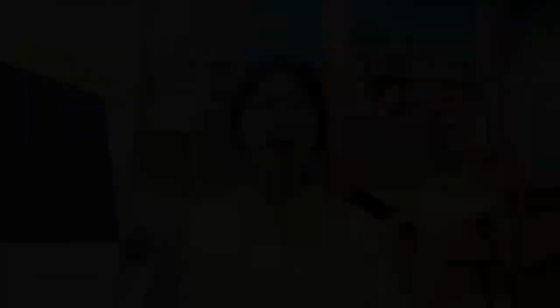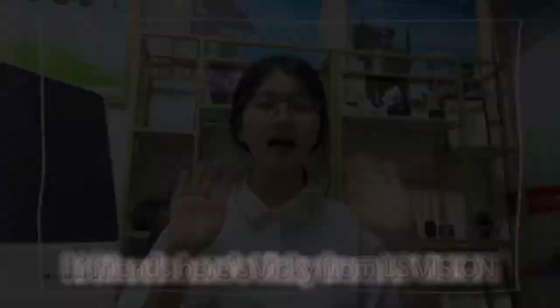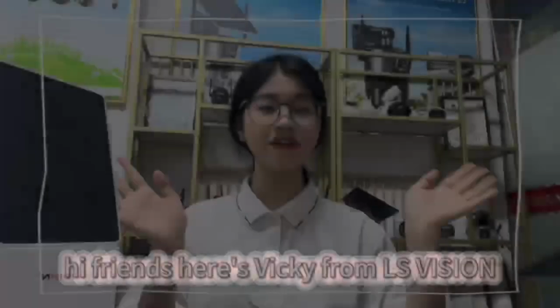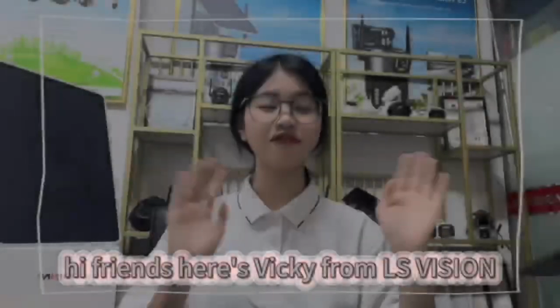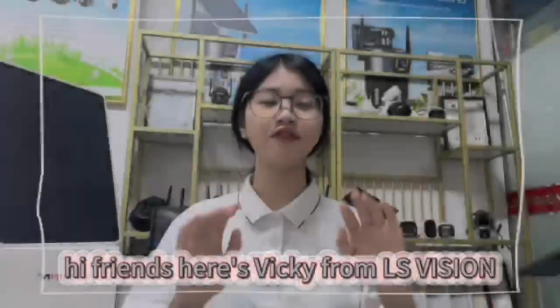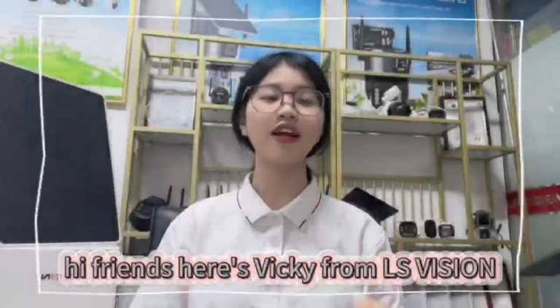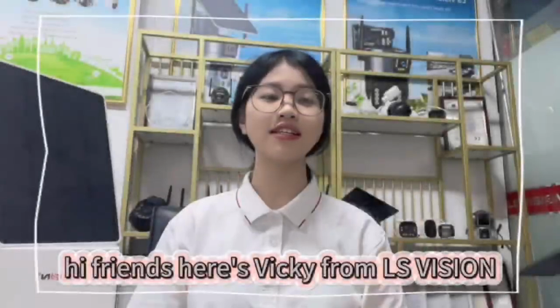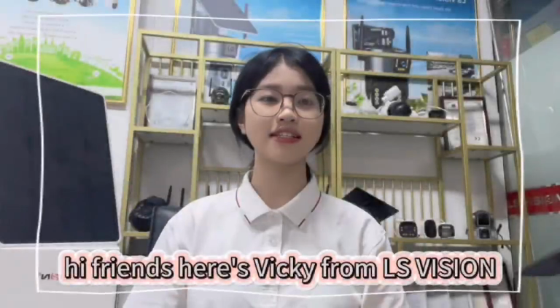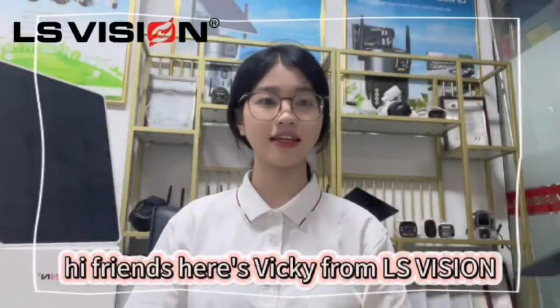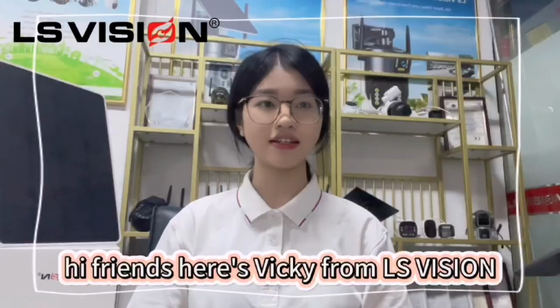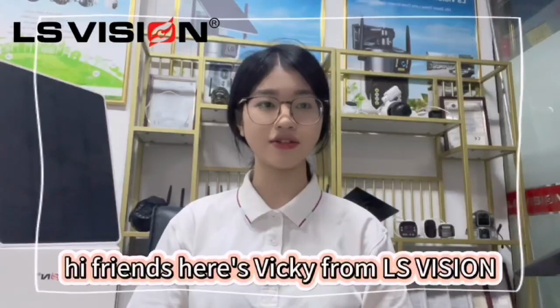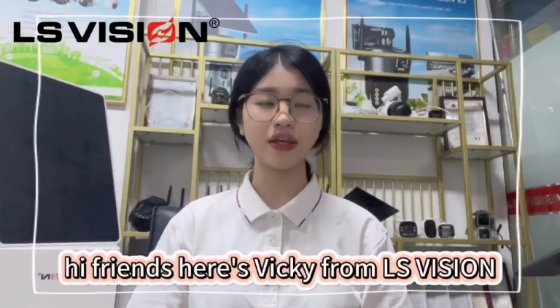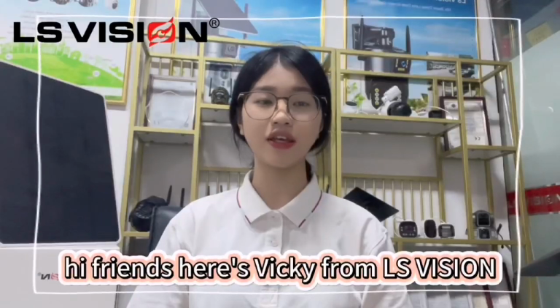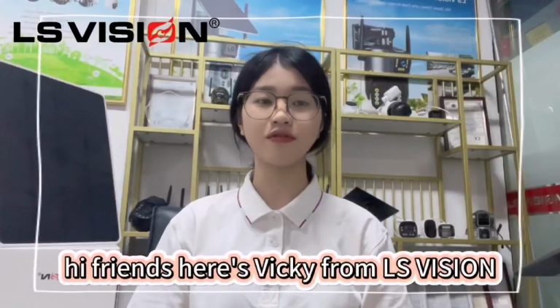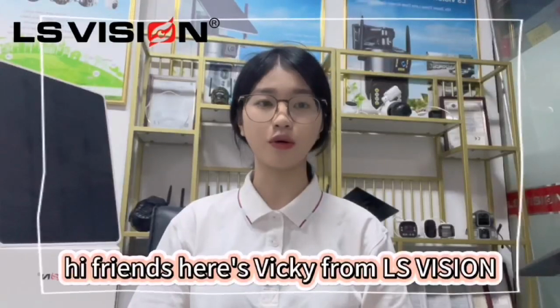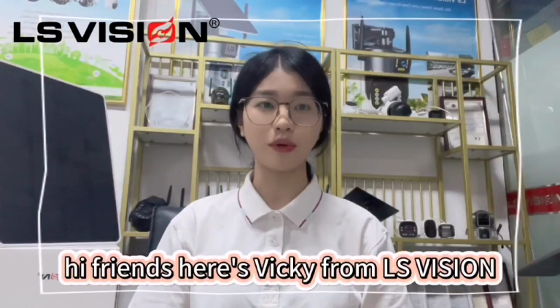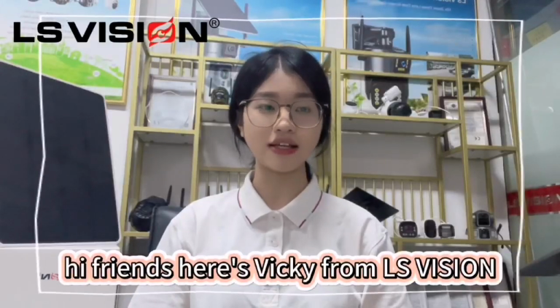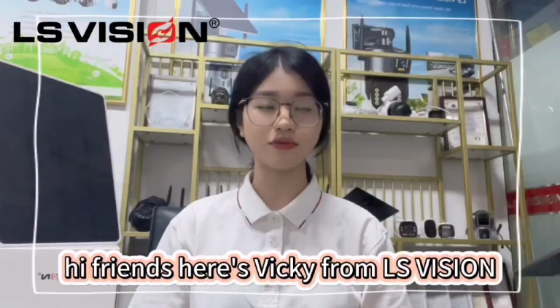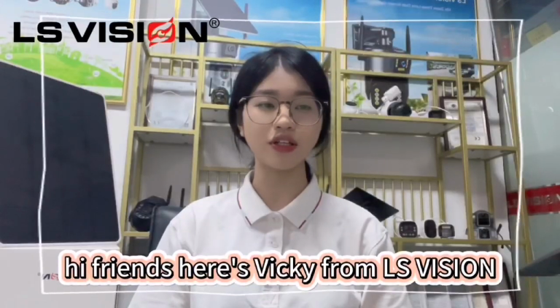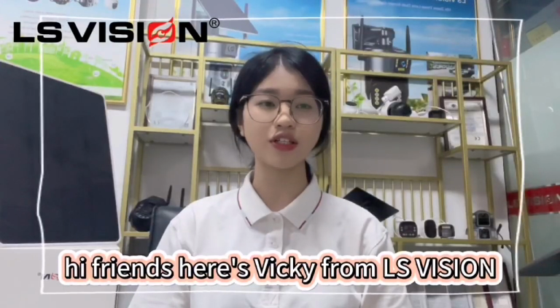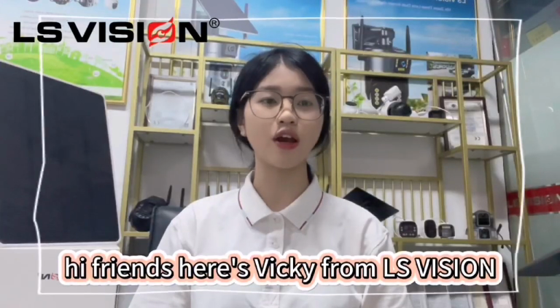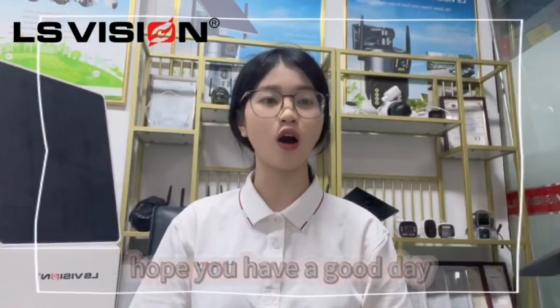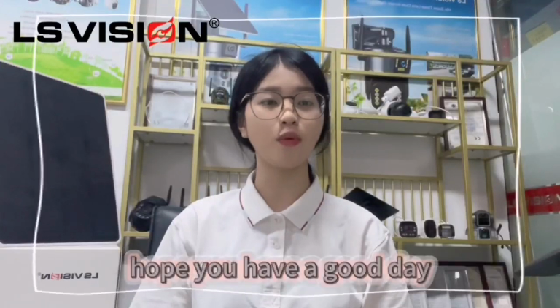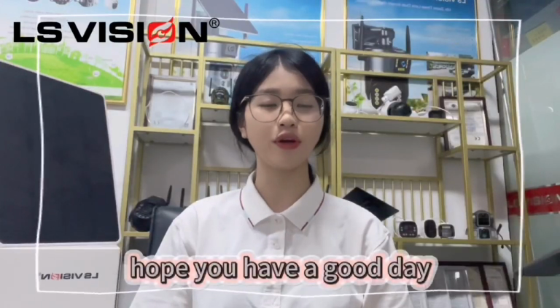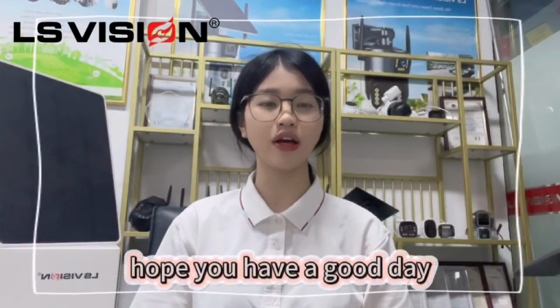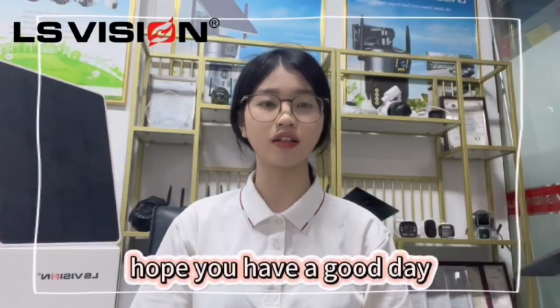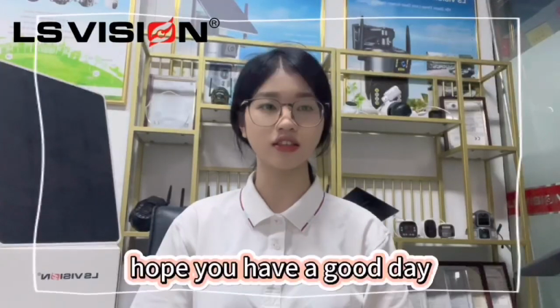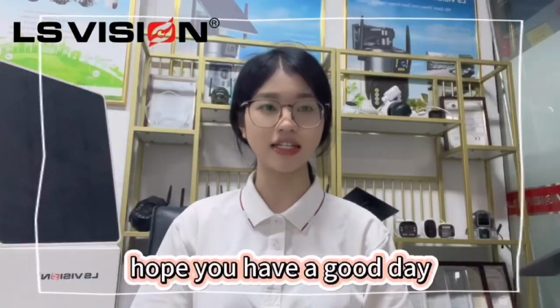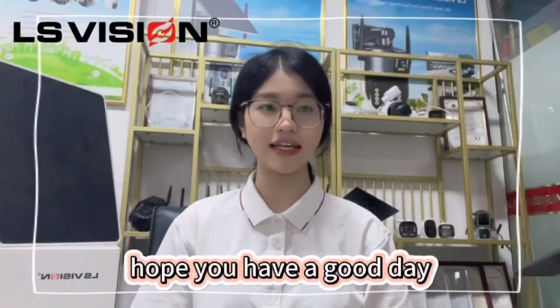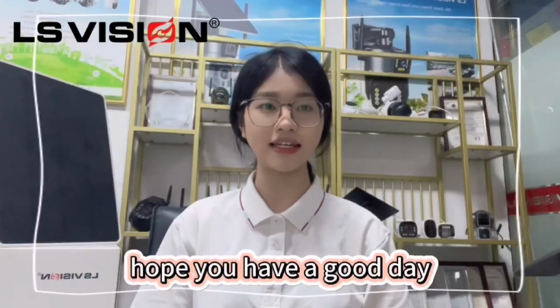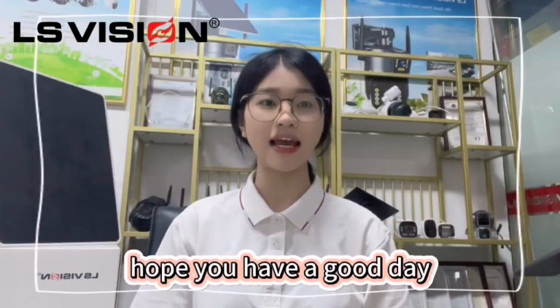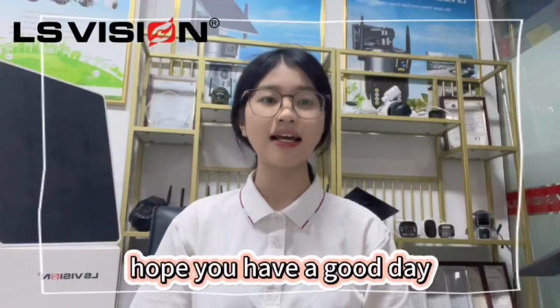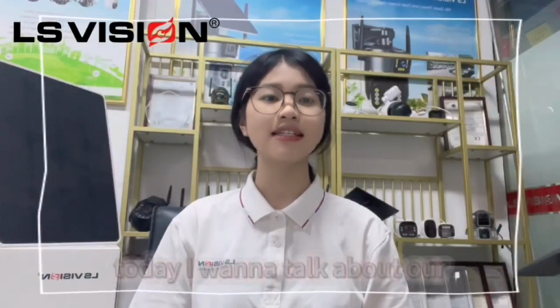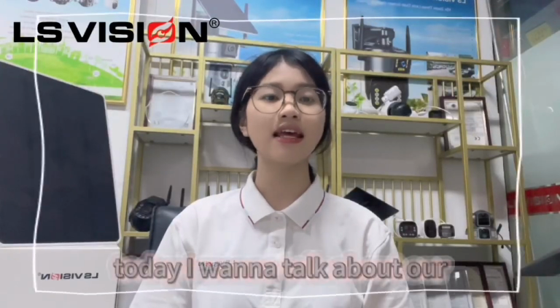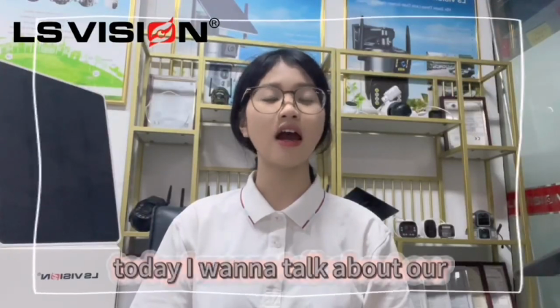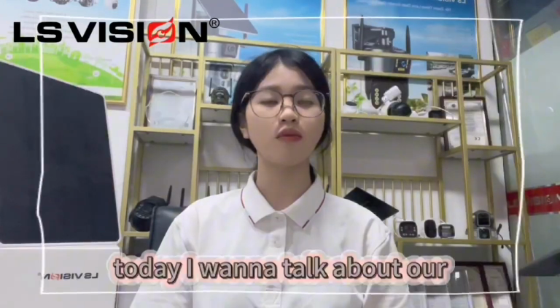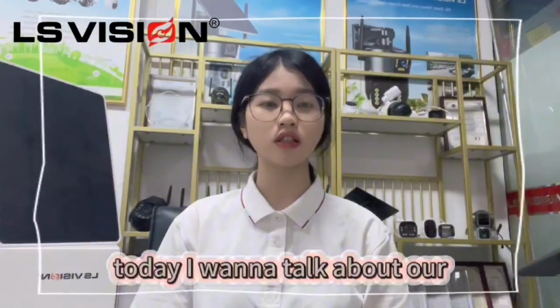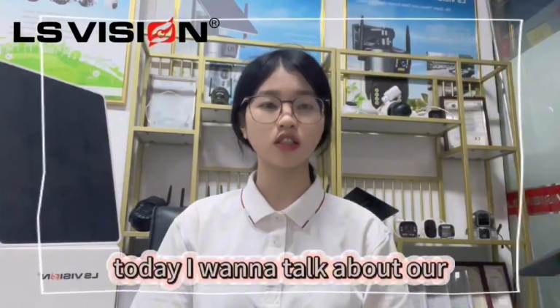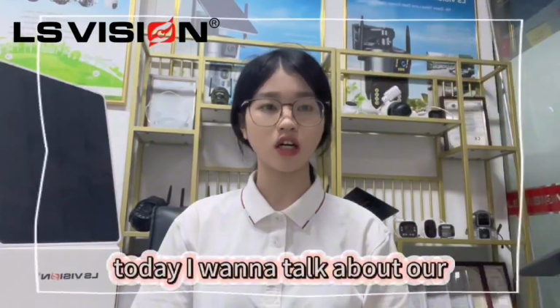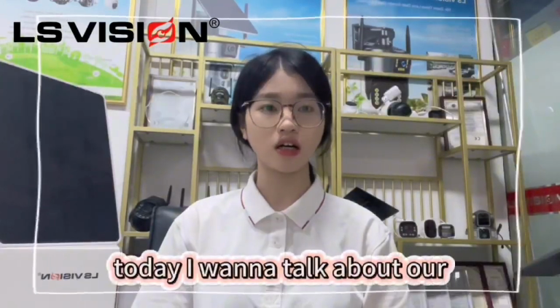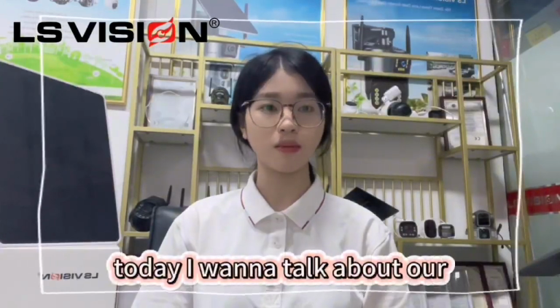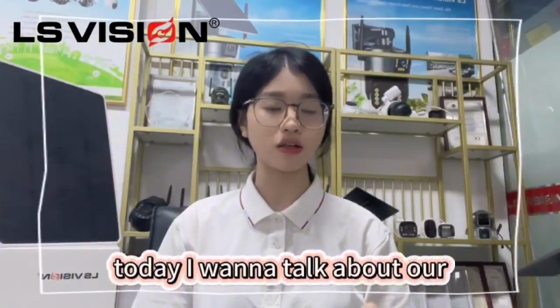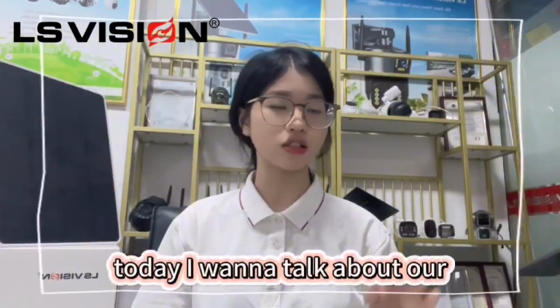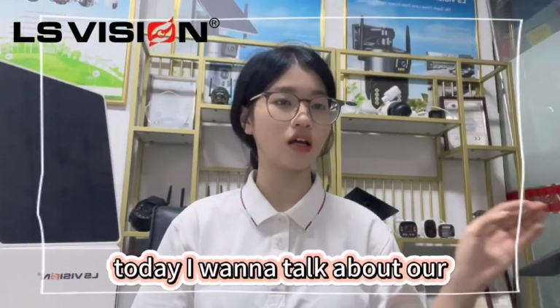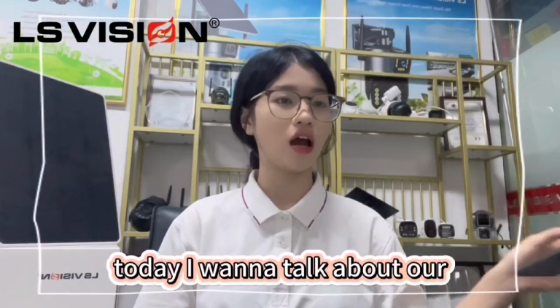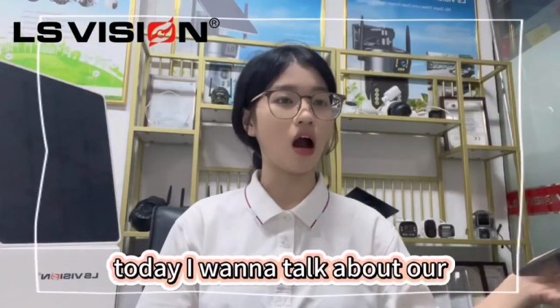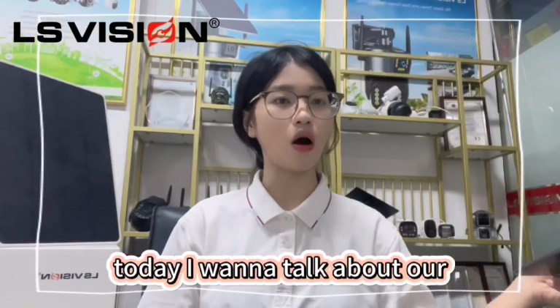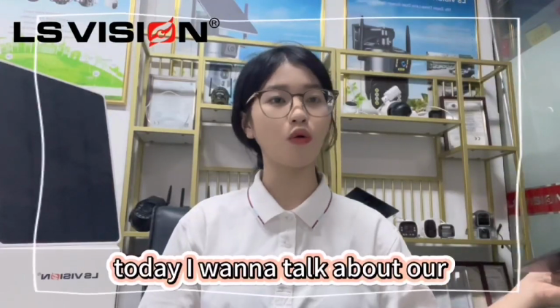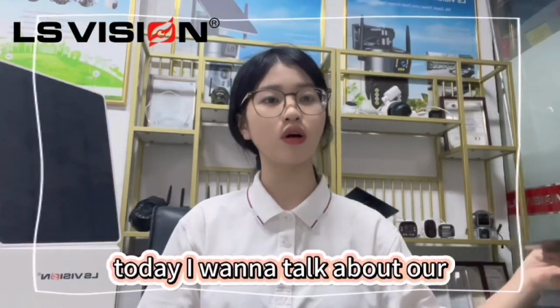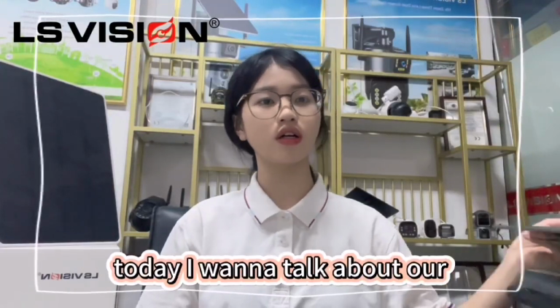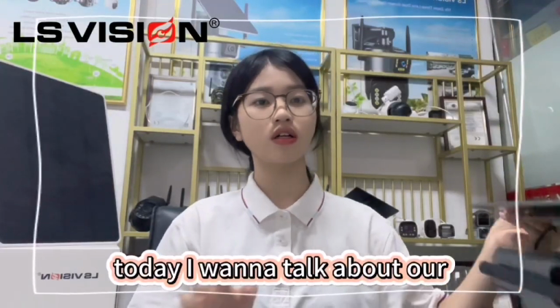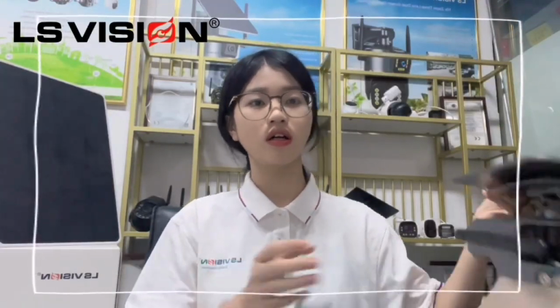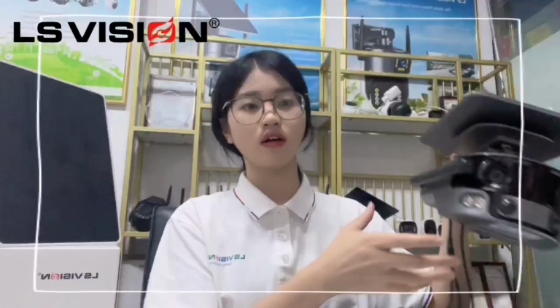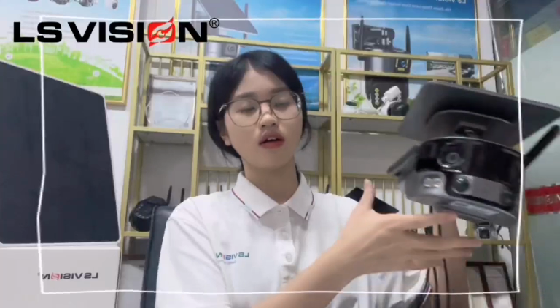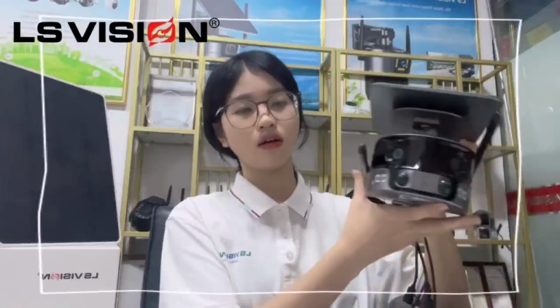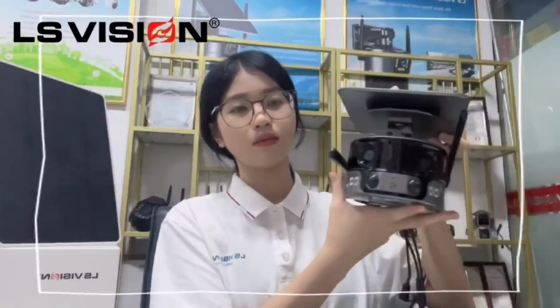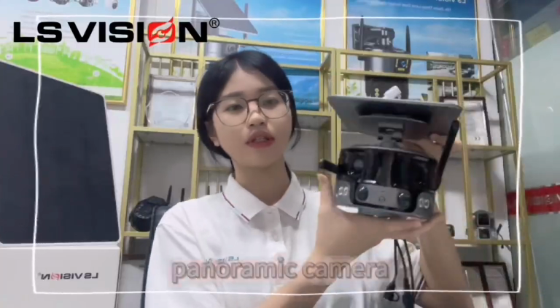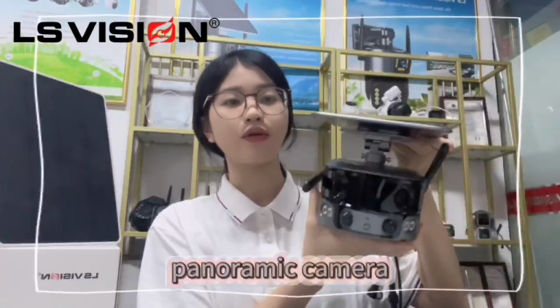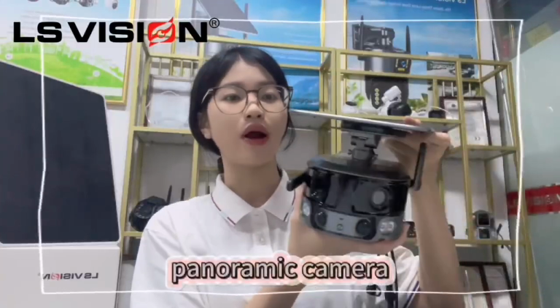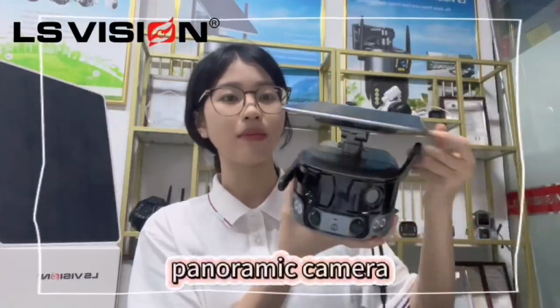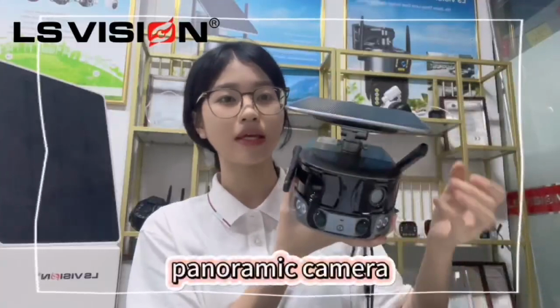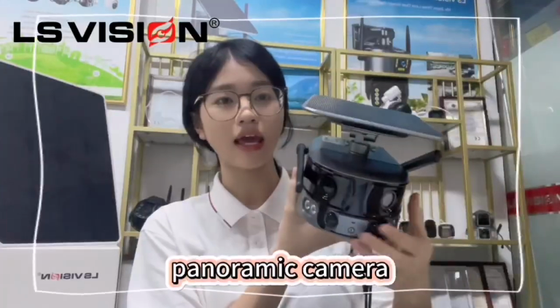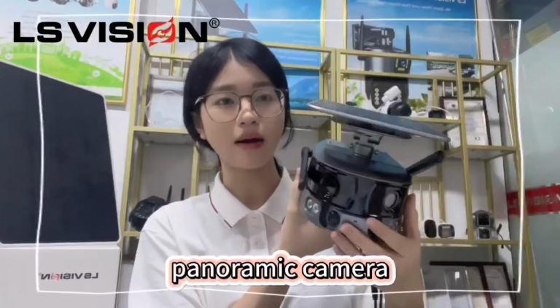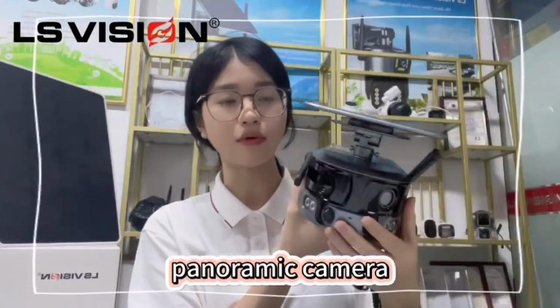Hi friends, here's Vicky from exhibition. Hope you have a good day. Today I want to talk about our panoramic camera.